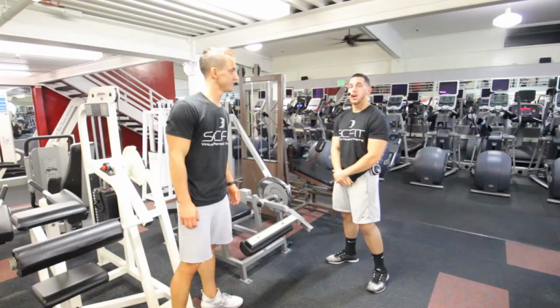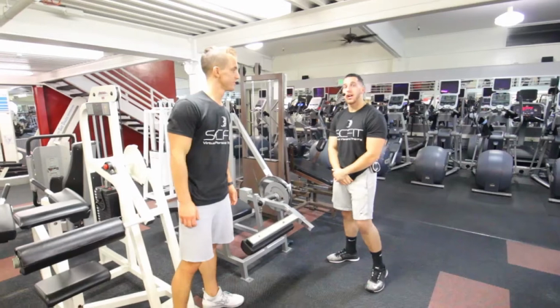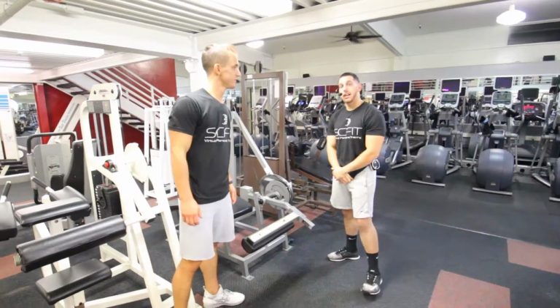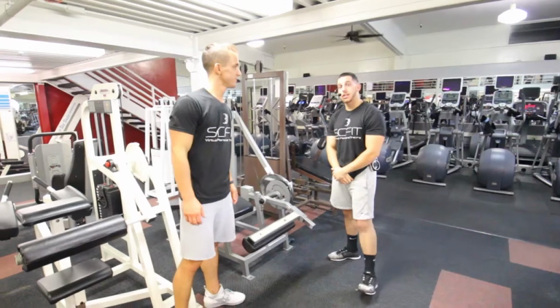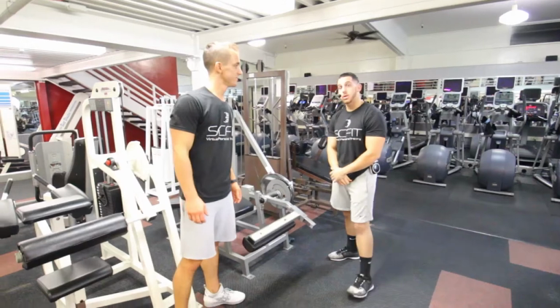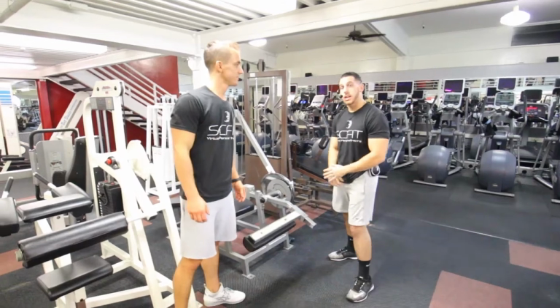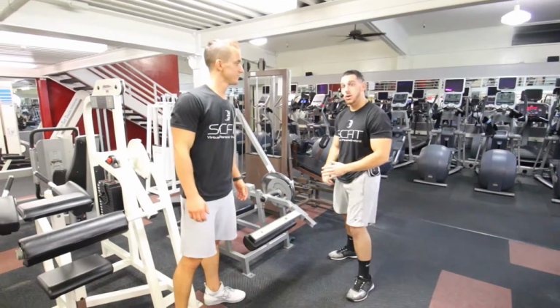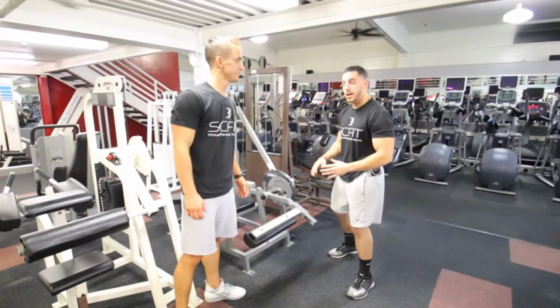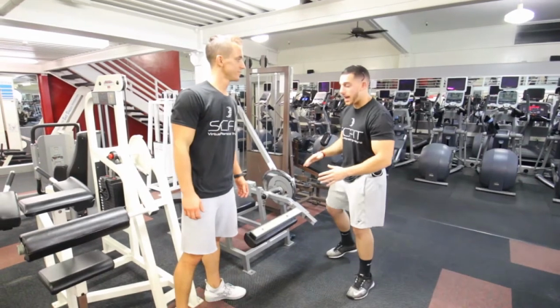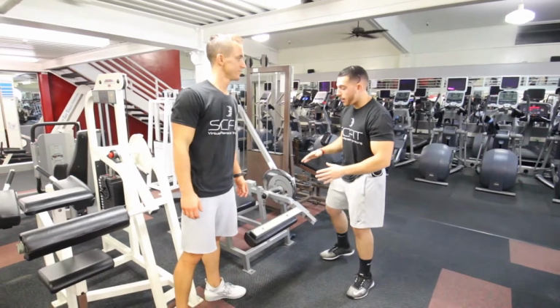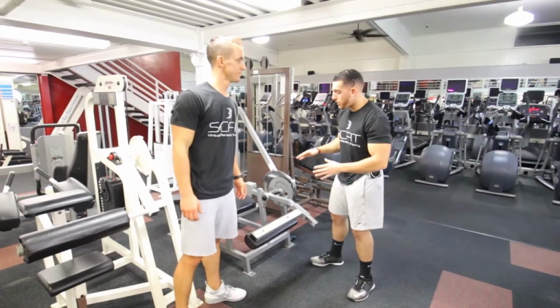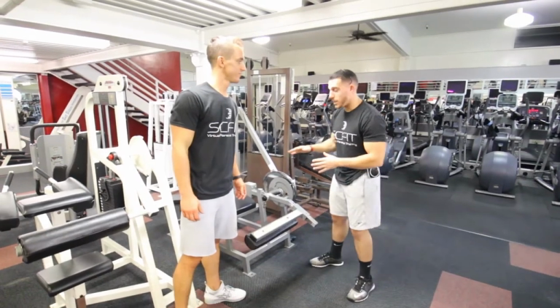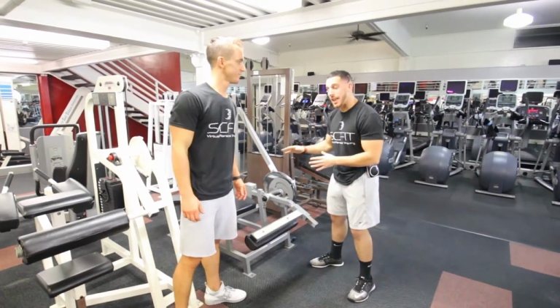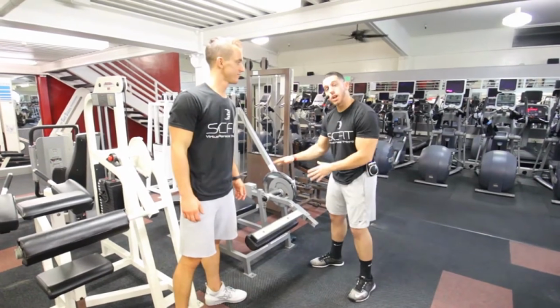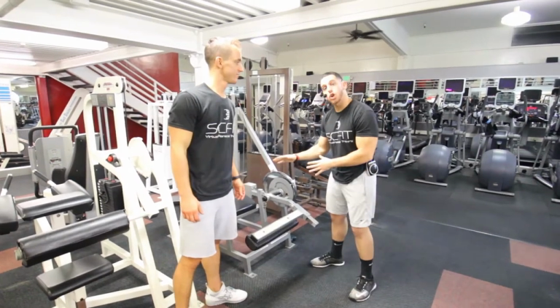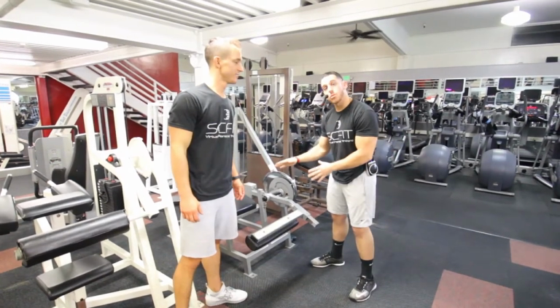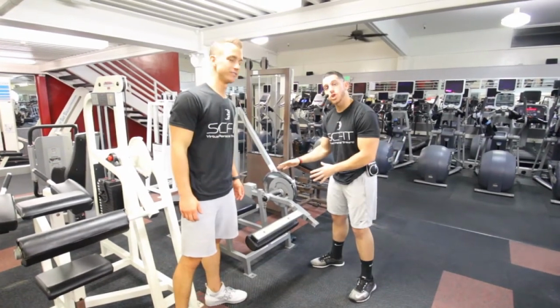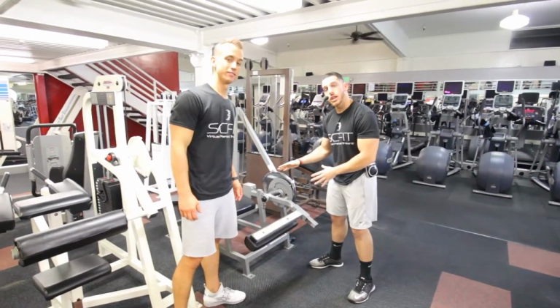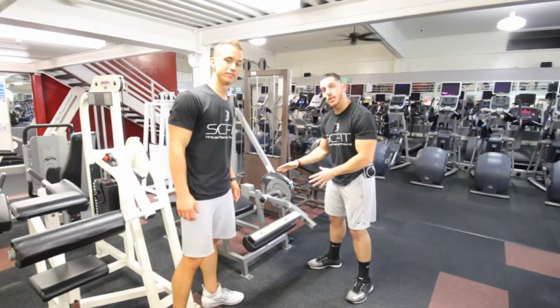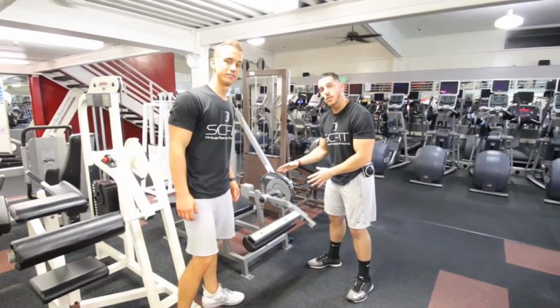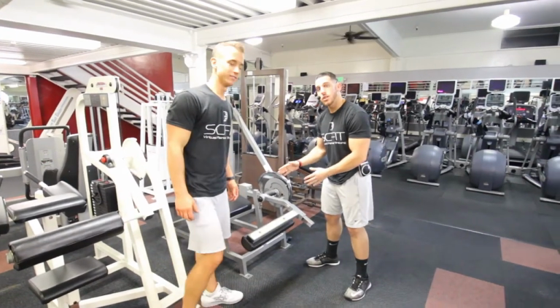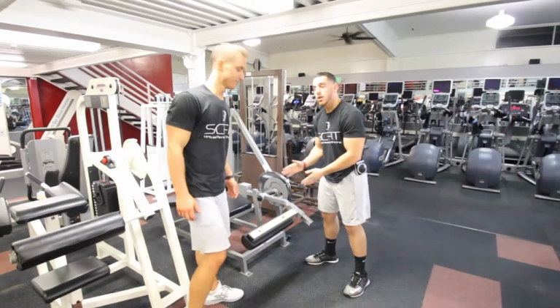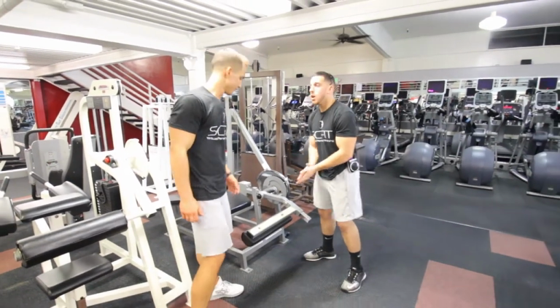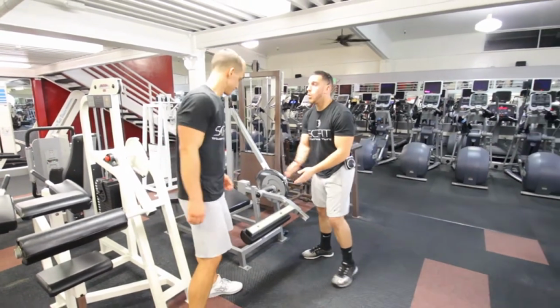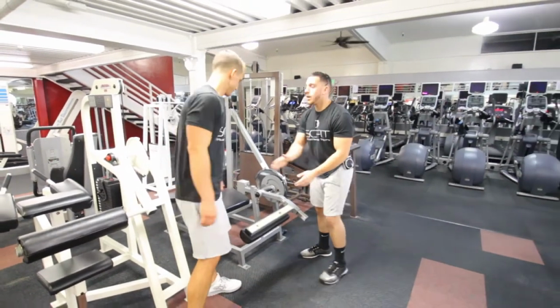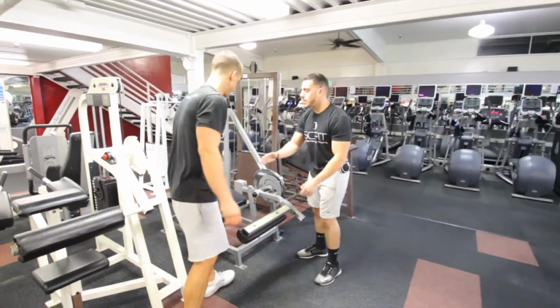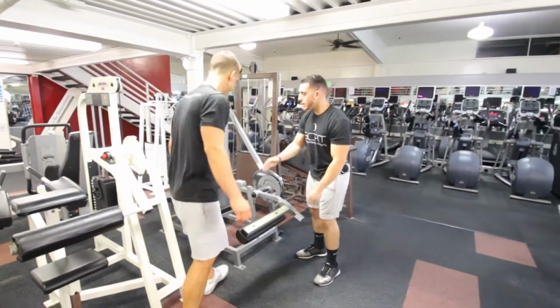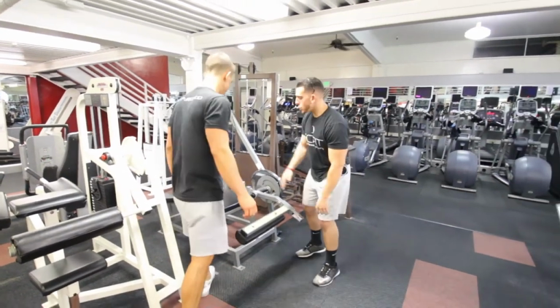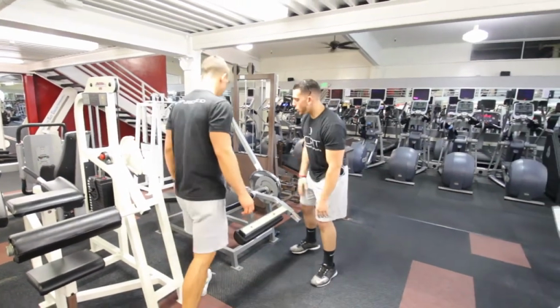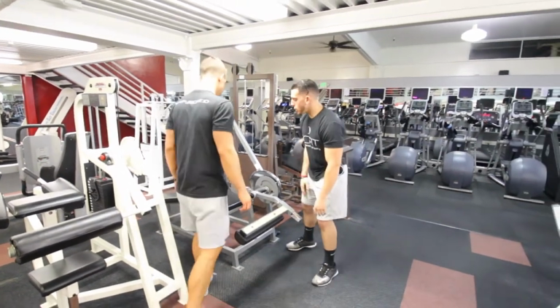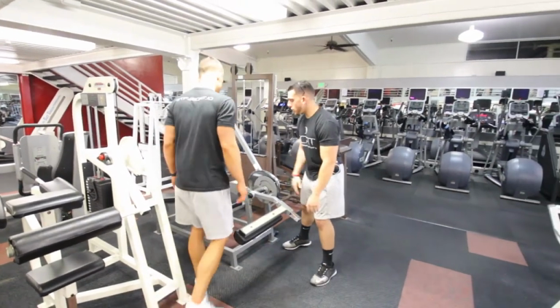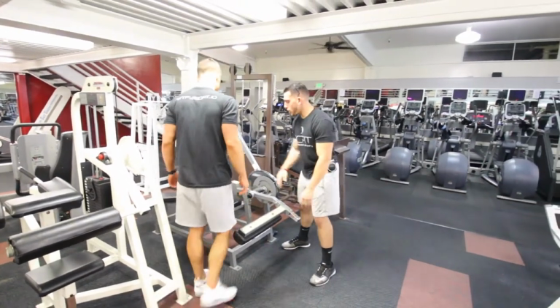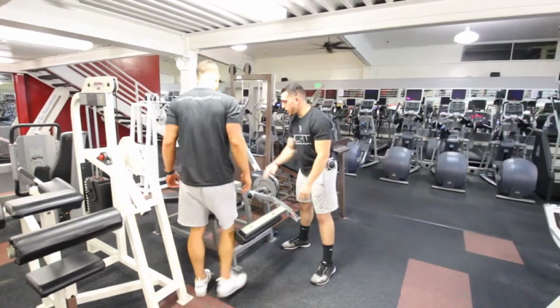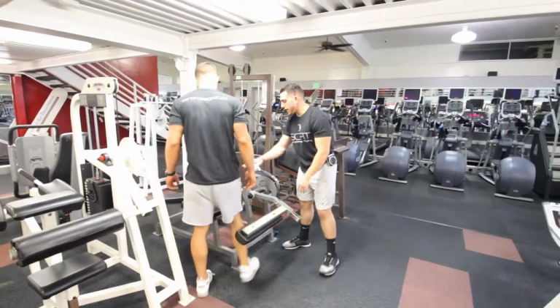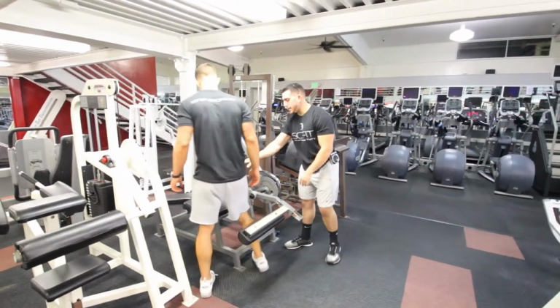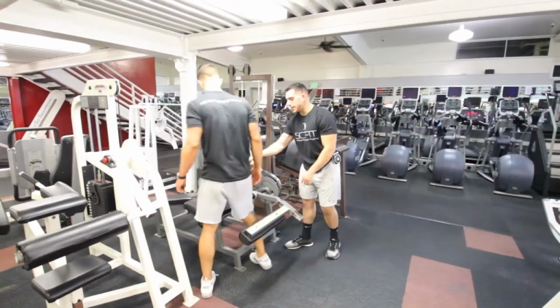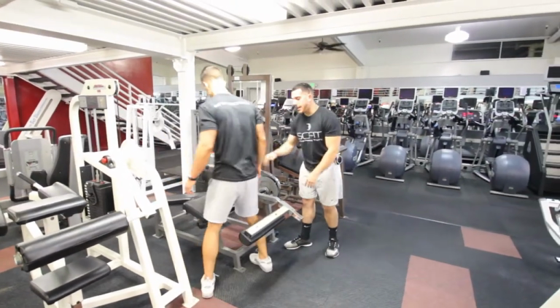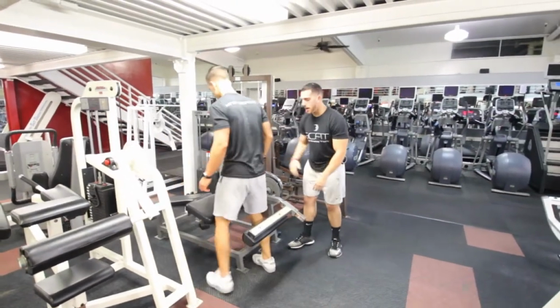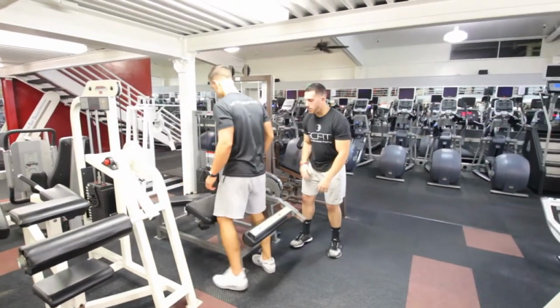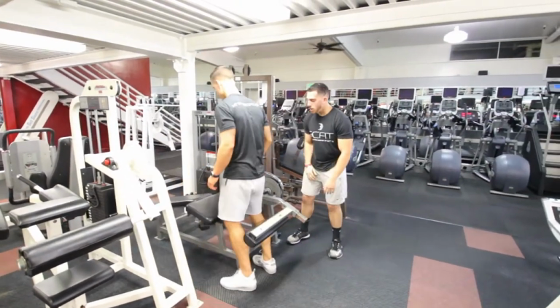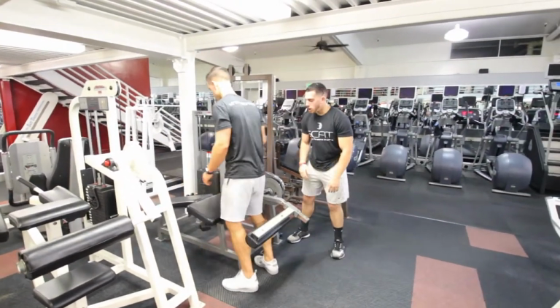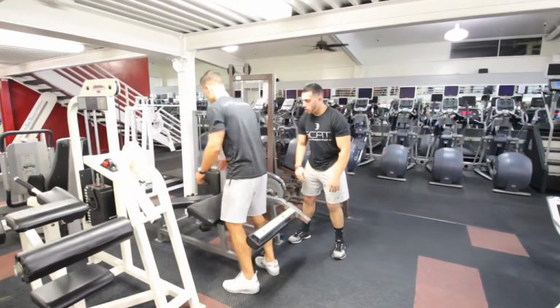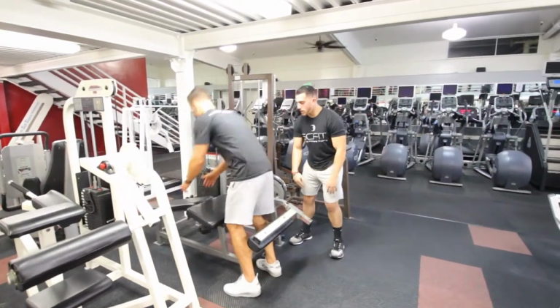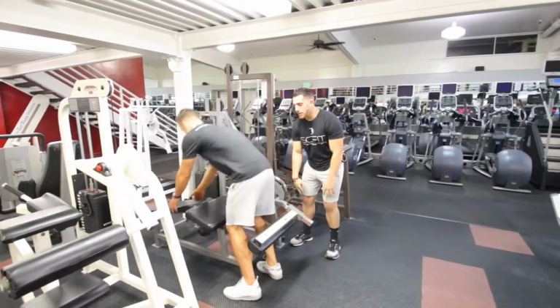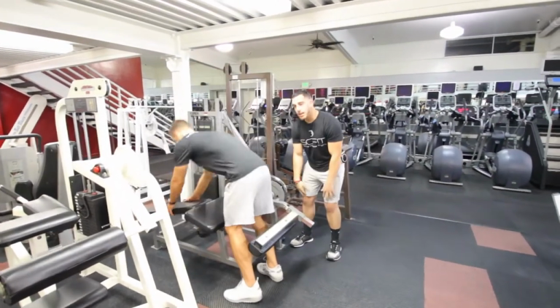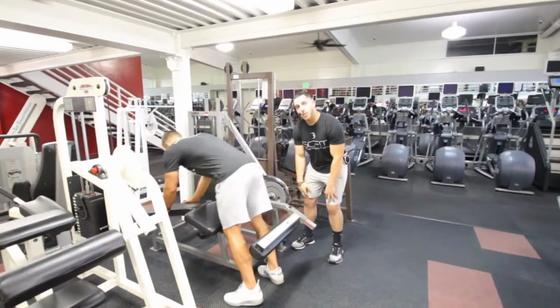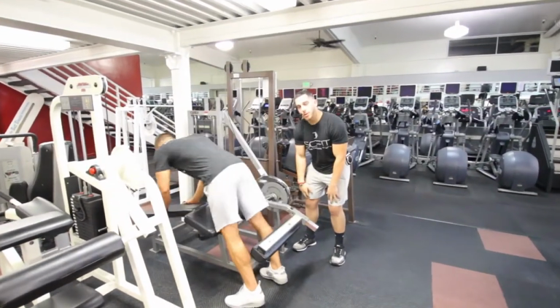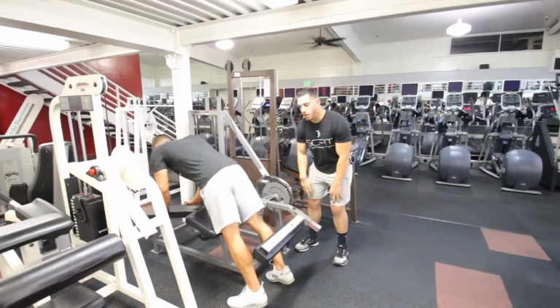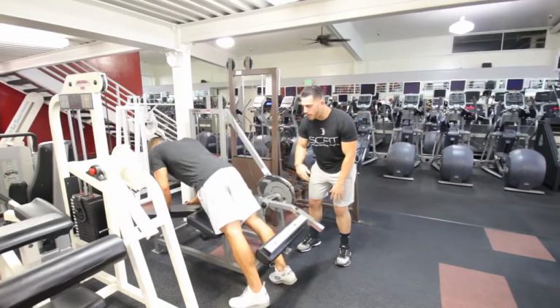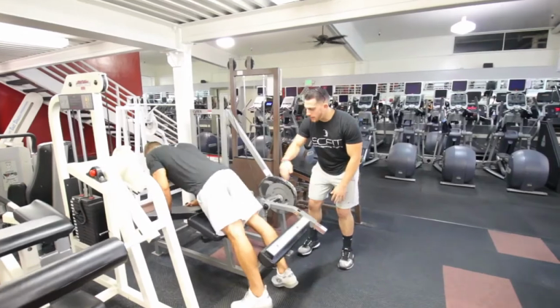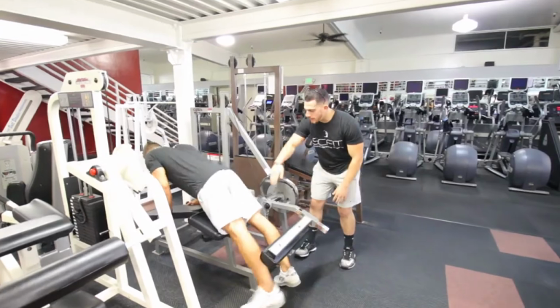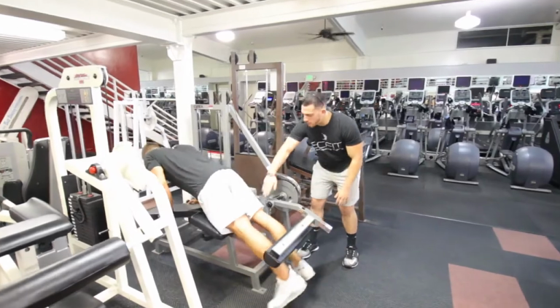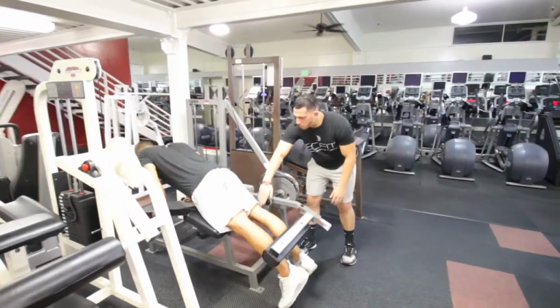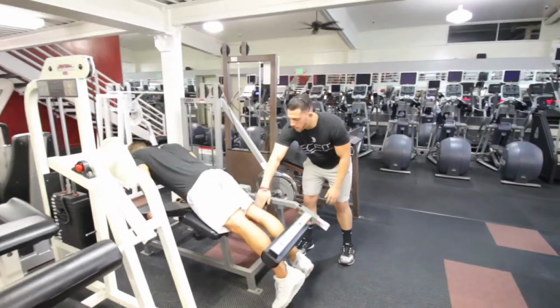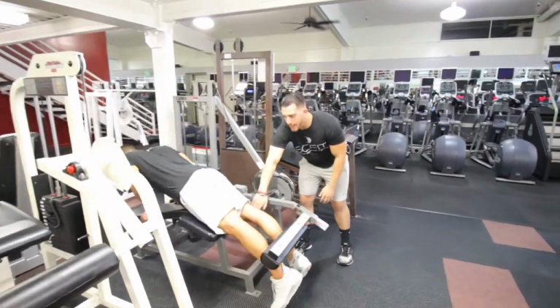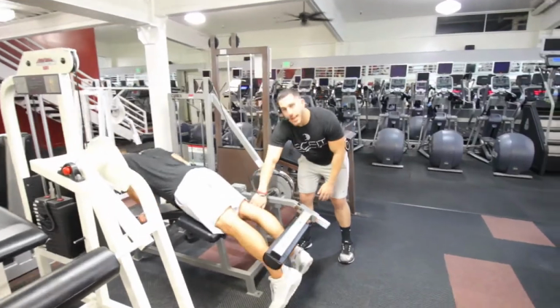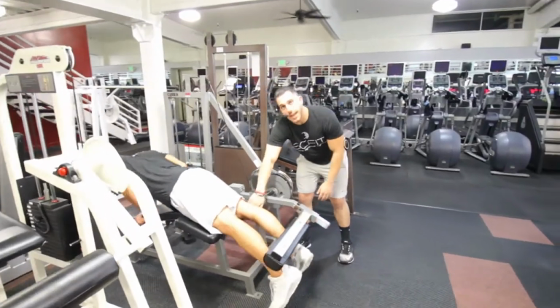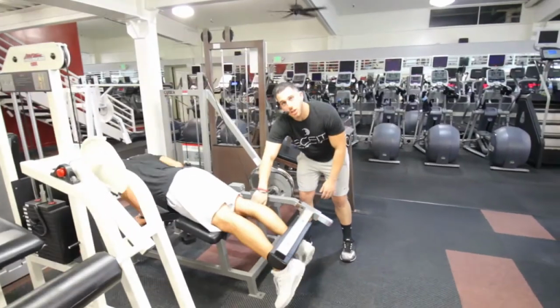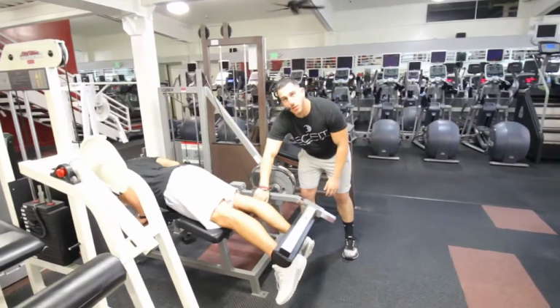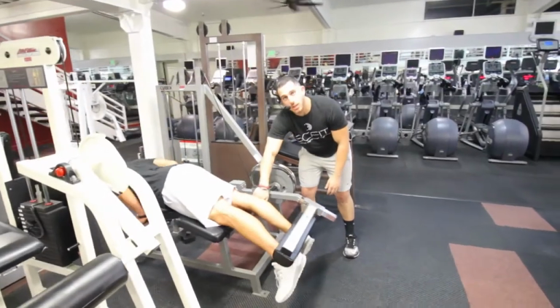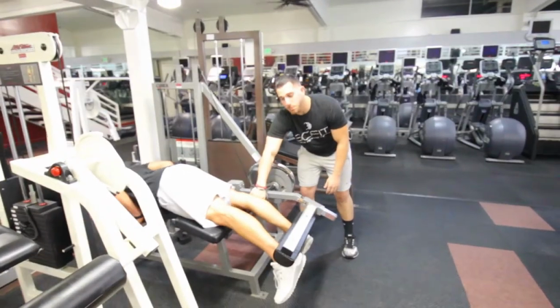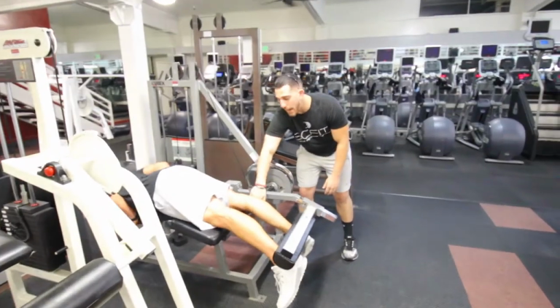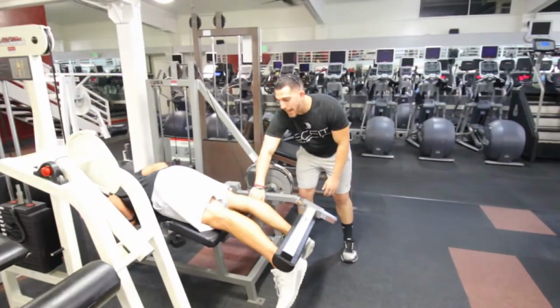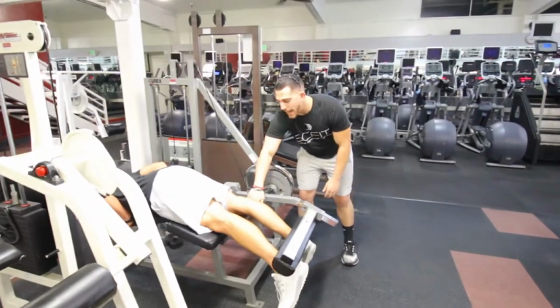All right guys, so here we have the leg curl machine. He's going to get set up — you want the top of your knees to be right at the edge of this pad.